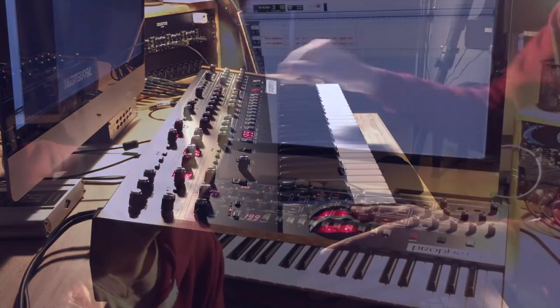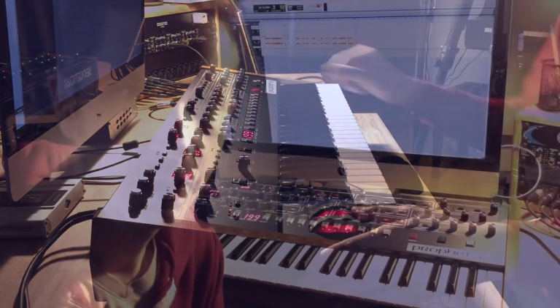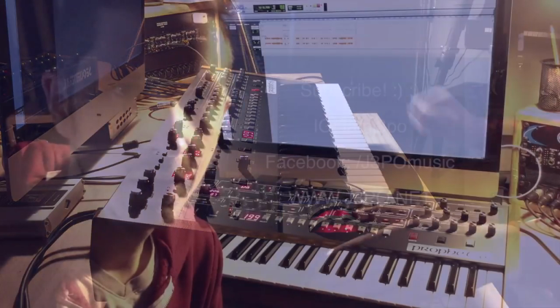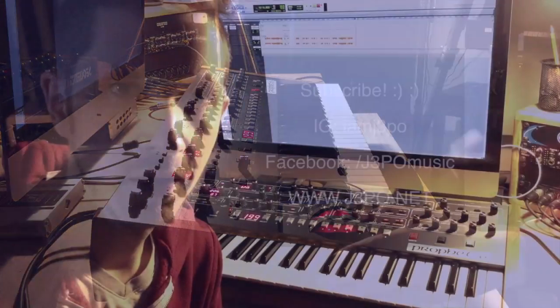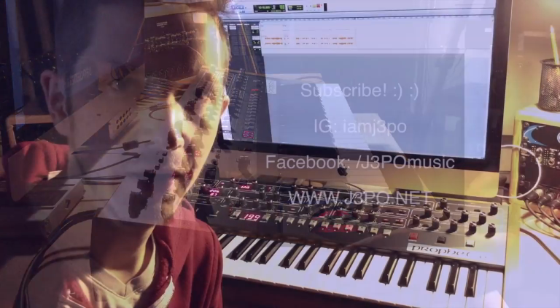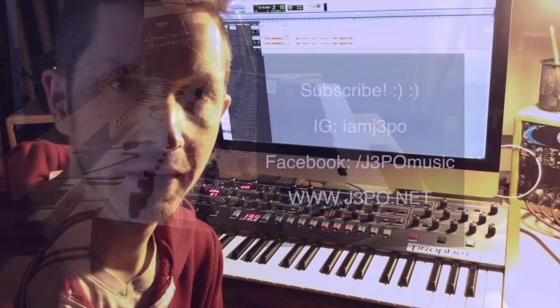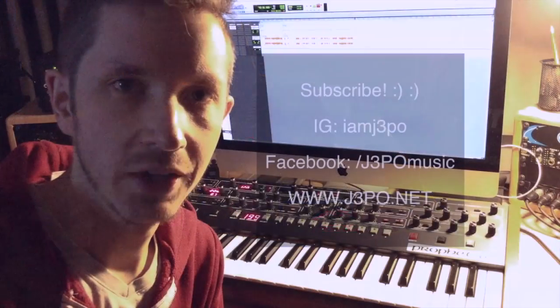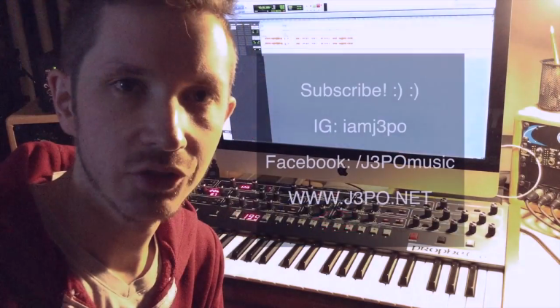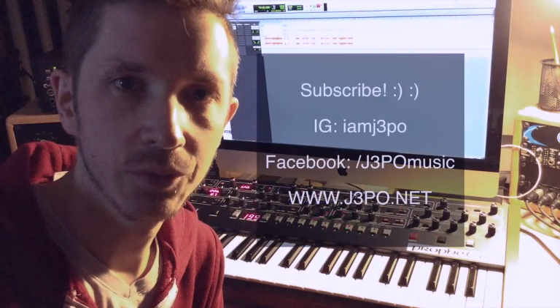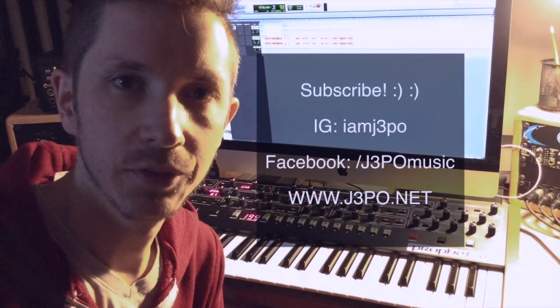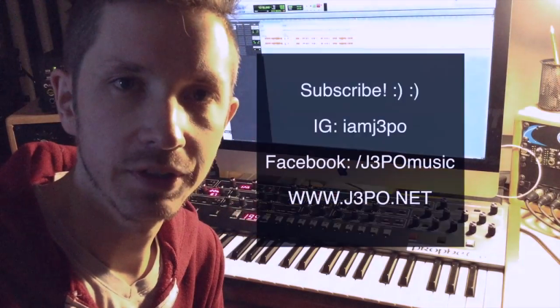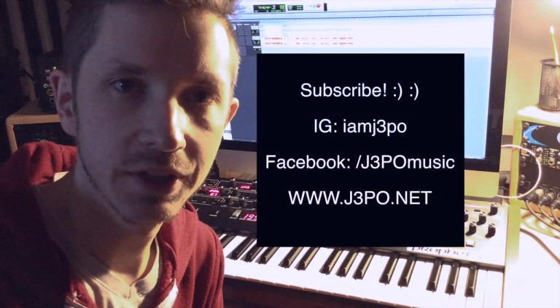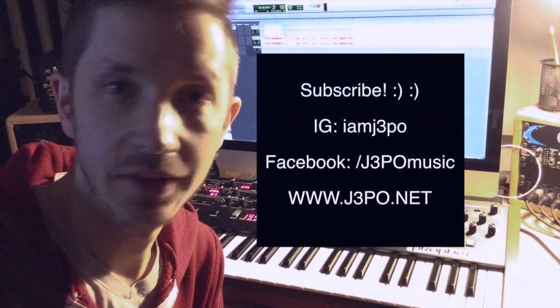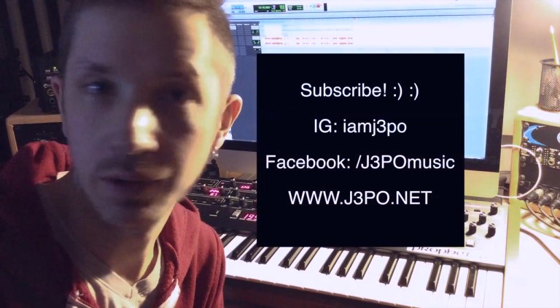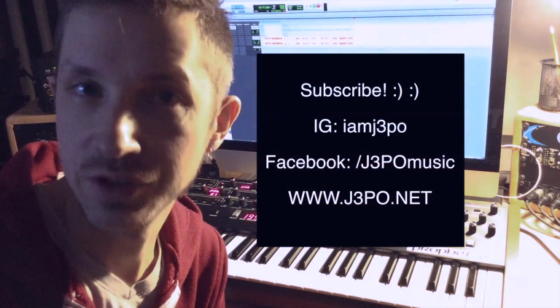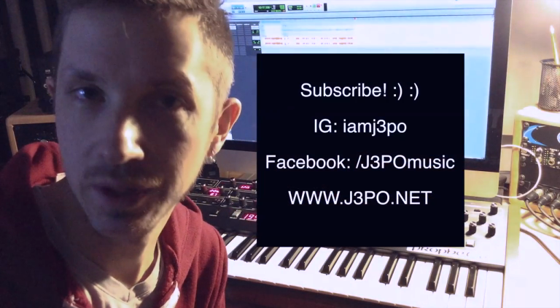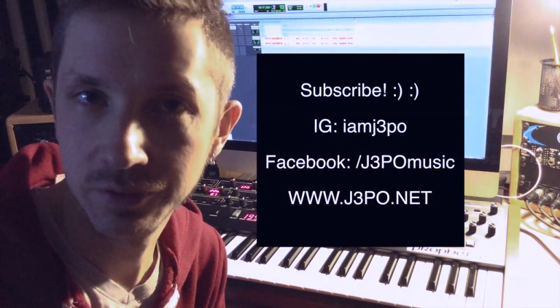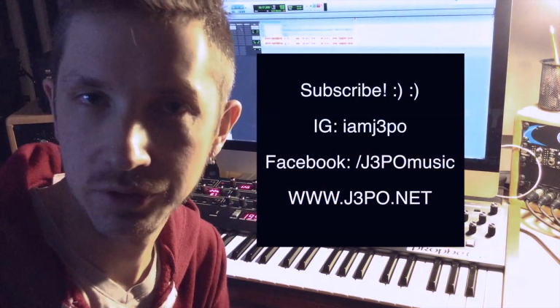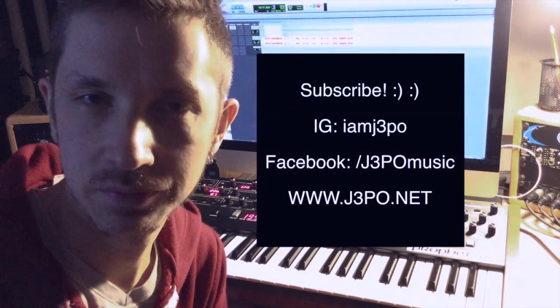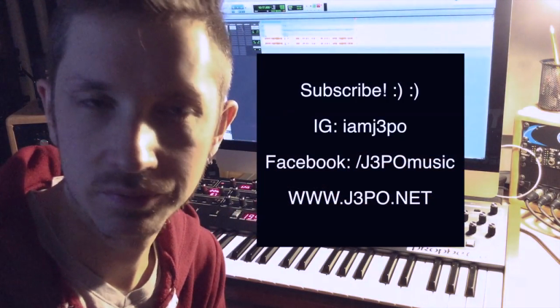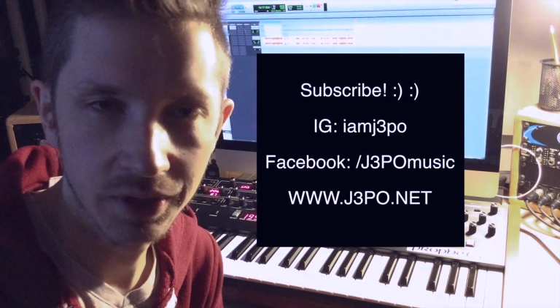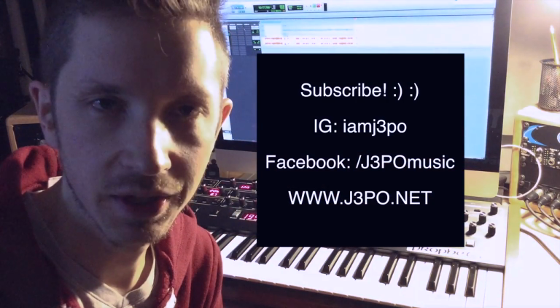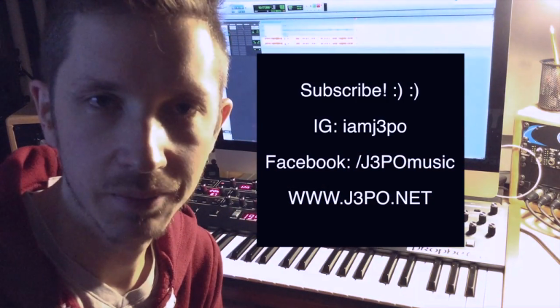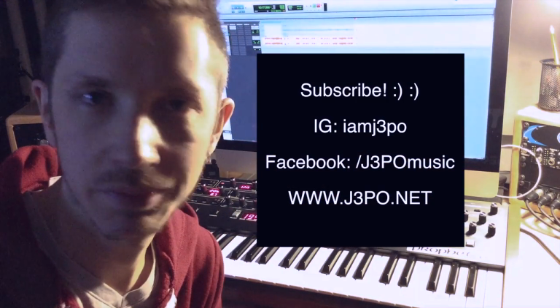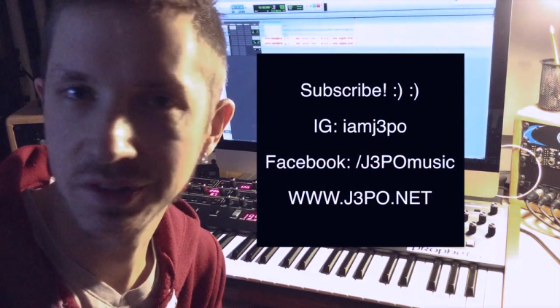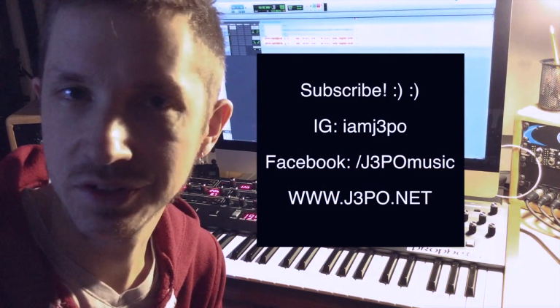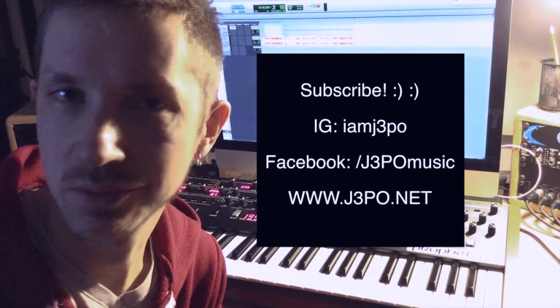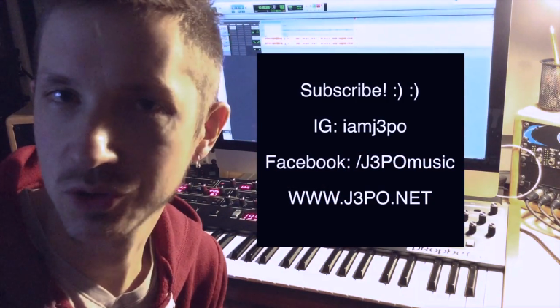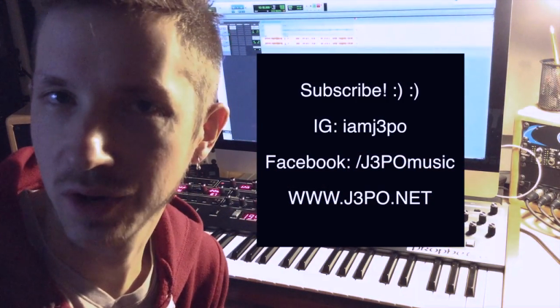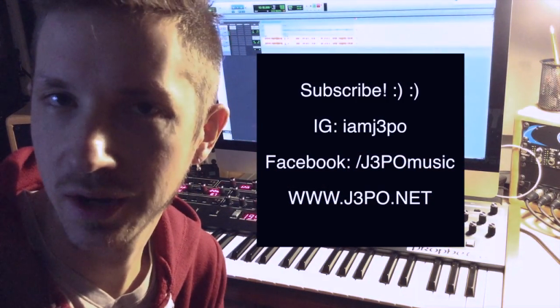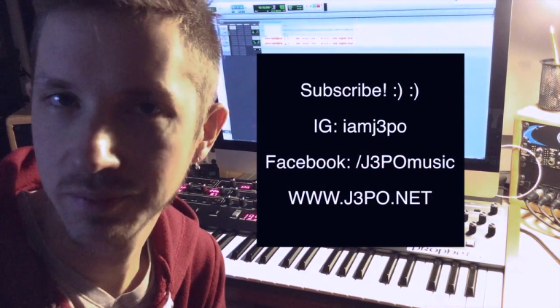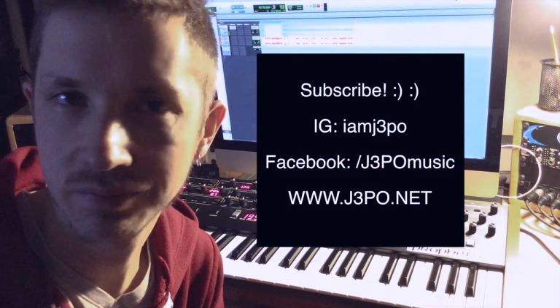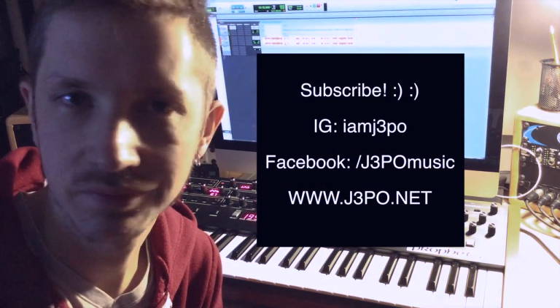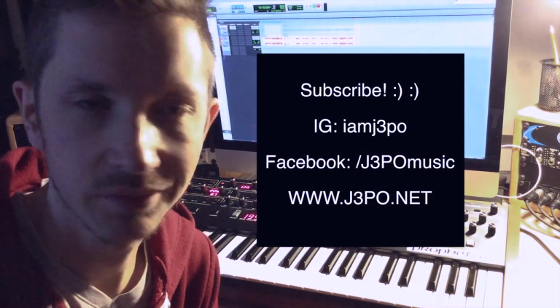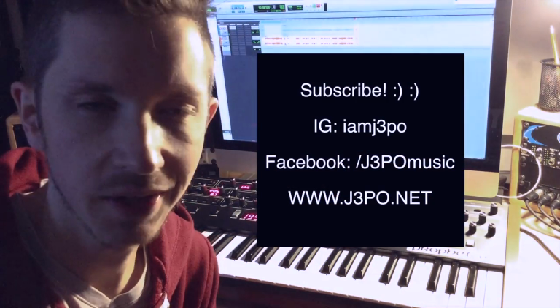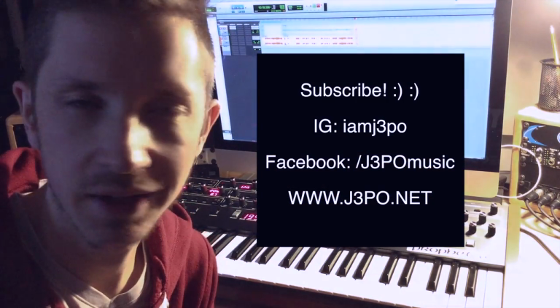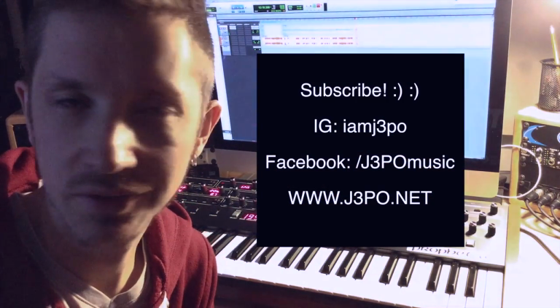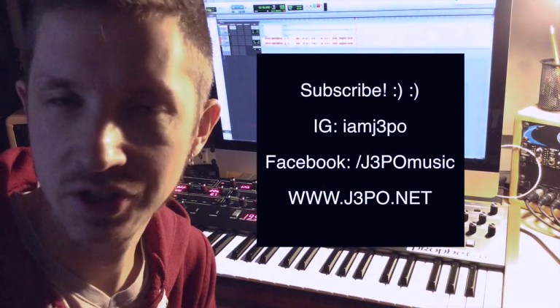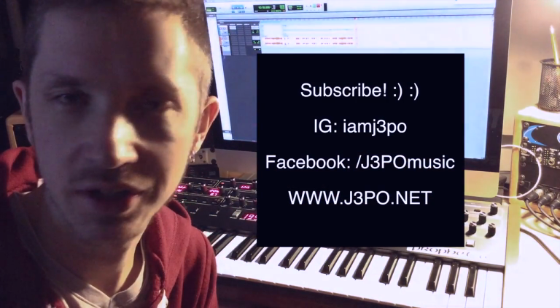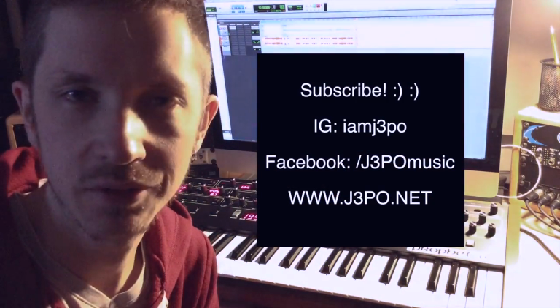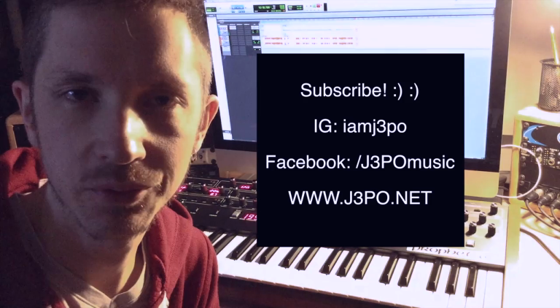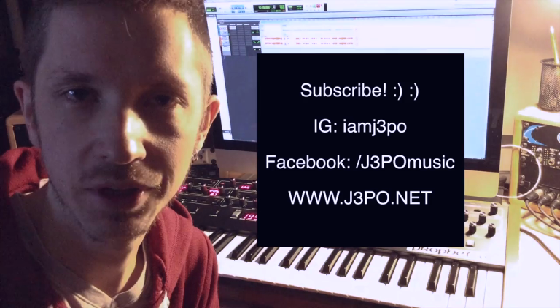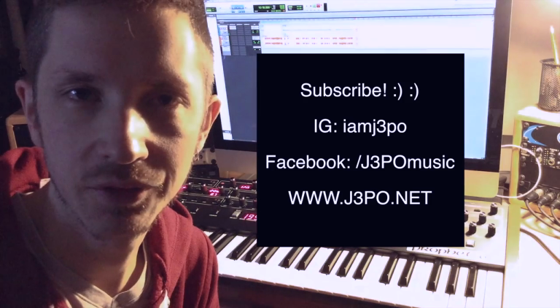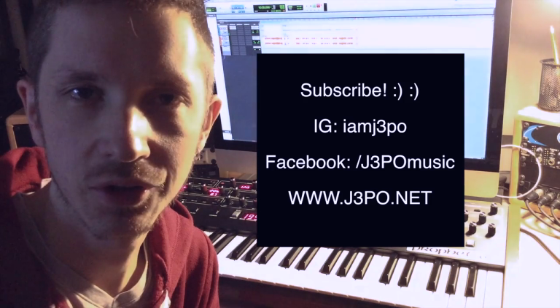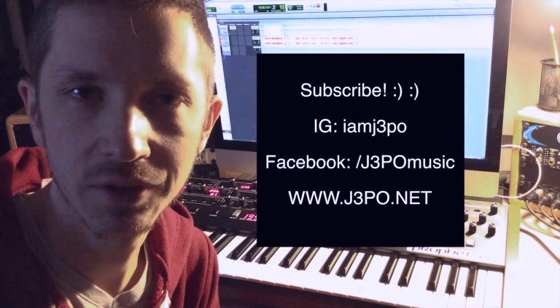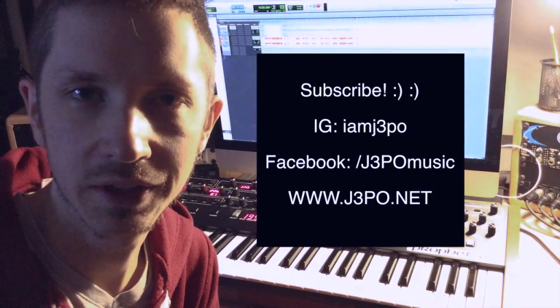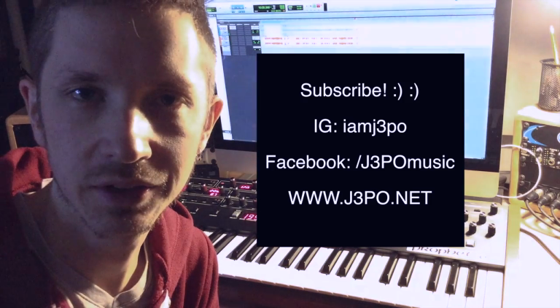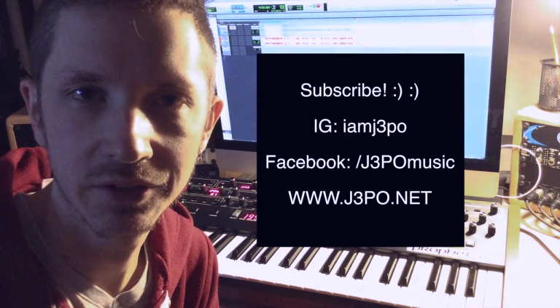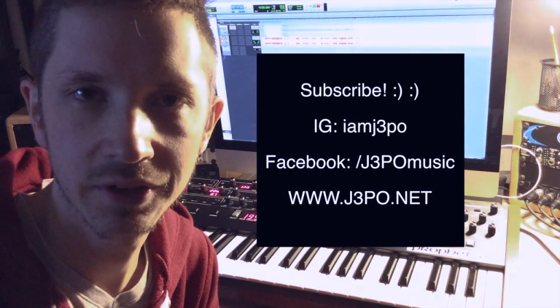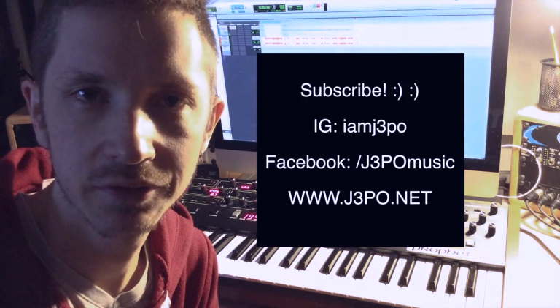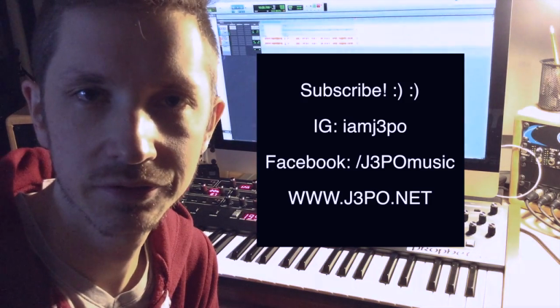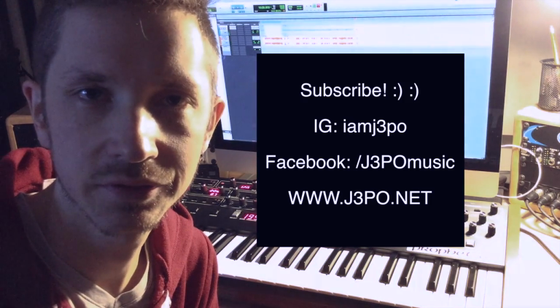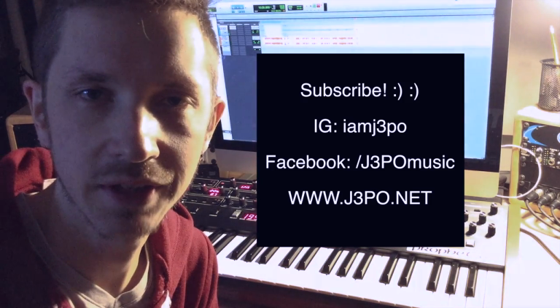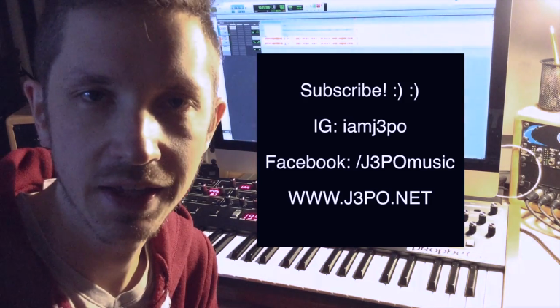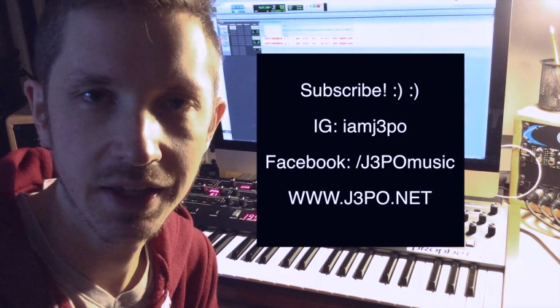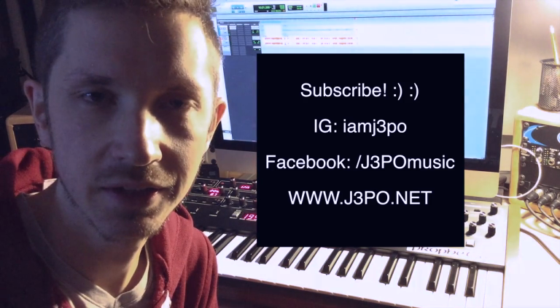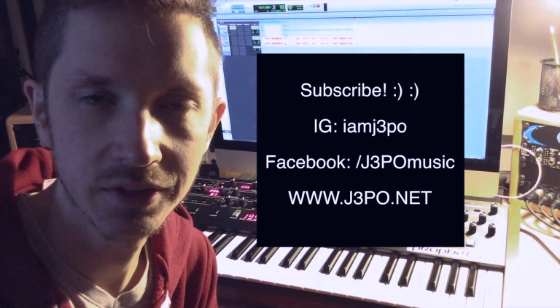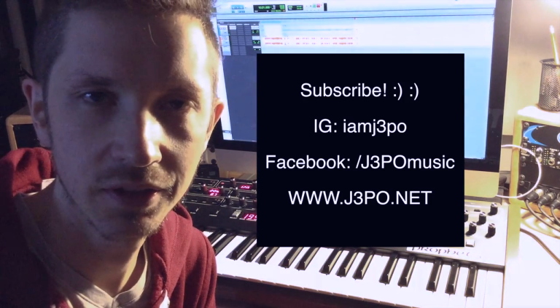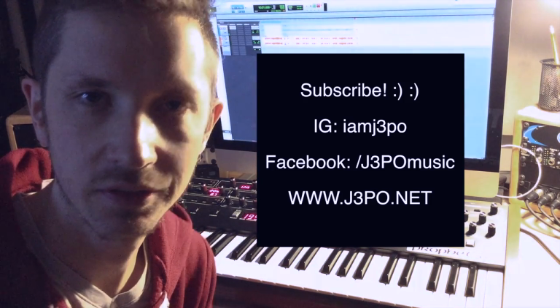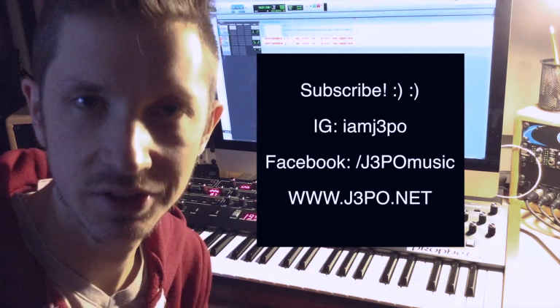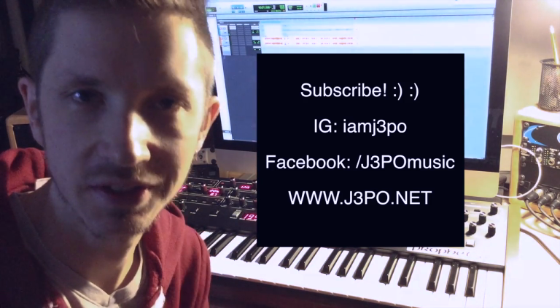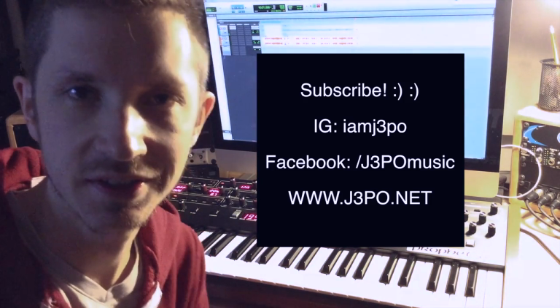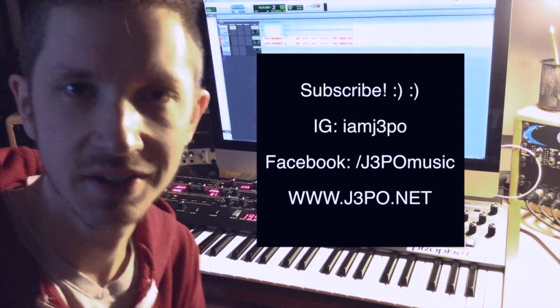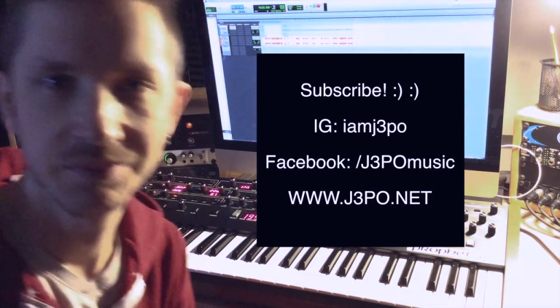Alright guys, hopefully that was helpful. Please subscribe, like, share — all that good stuff — and see you next time.